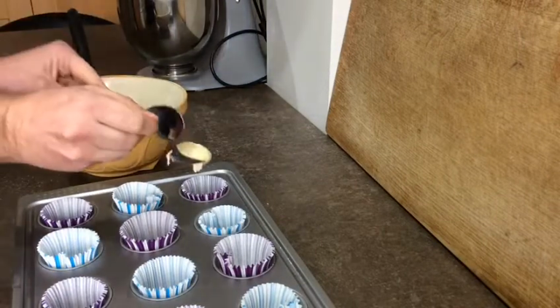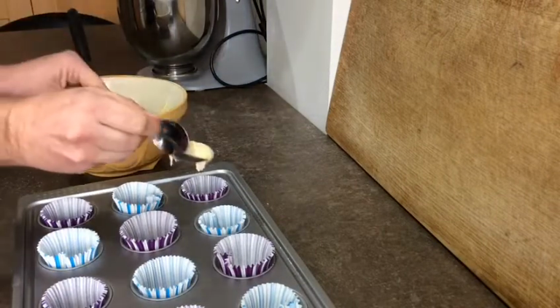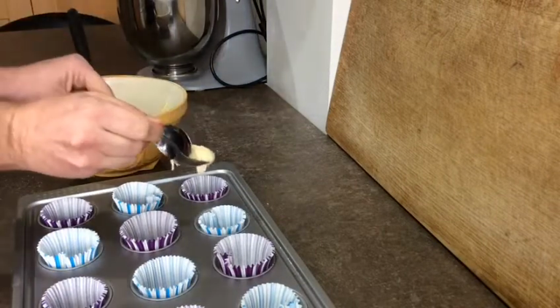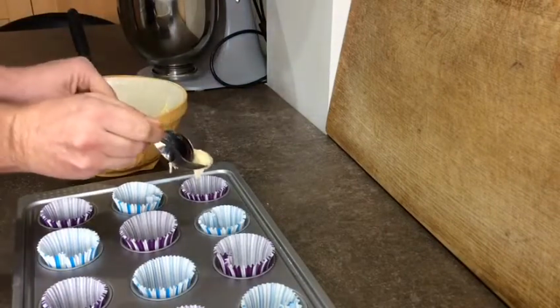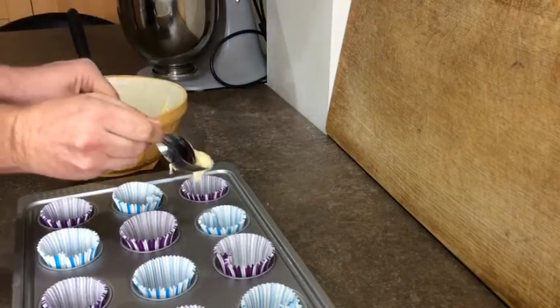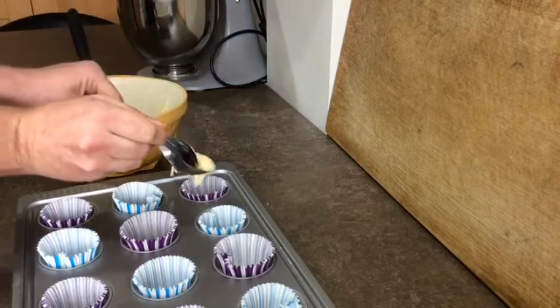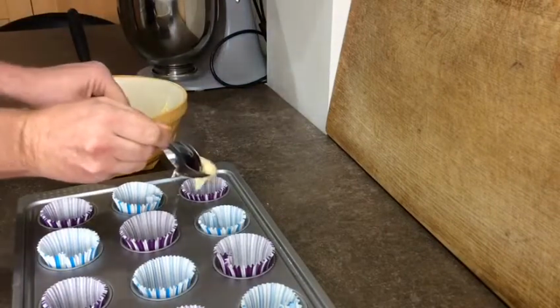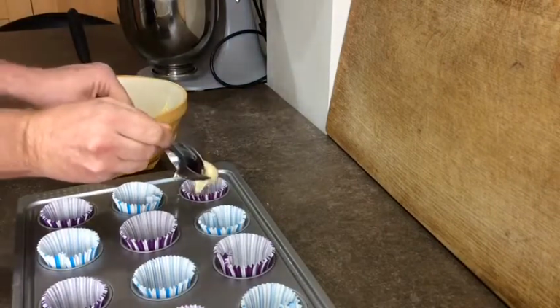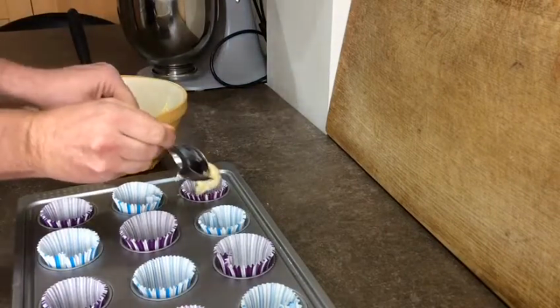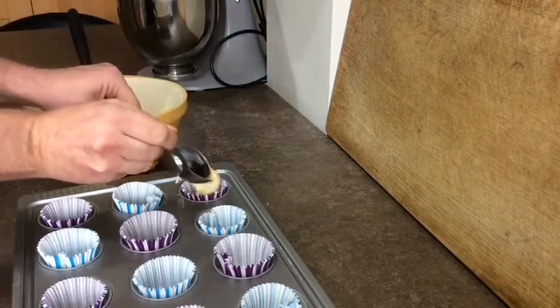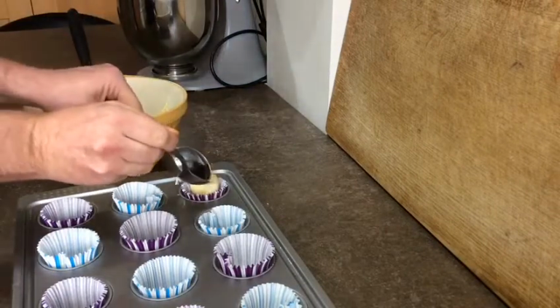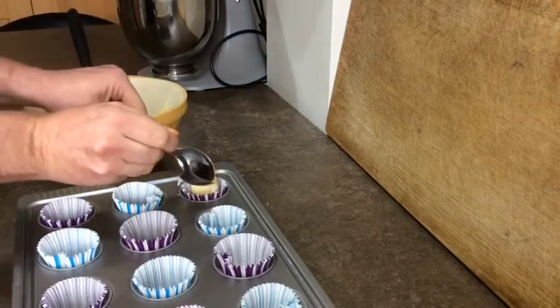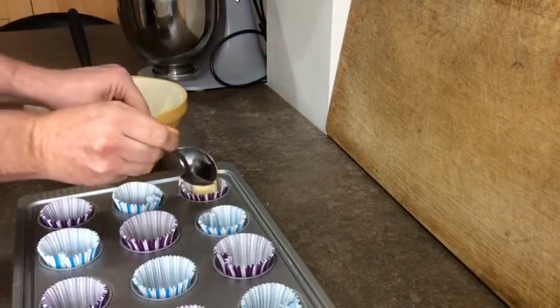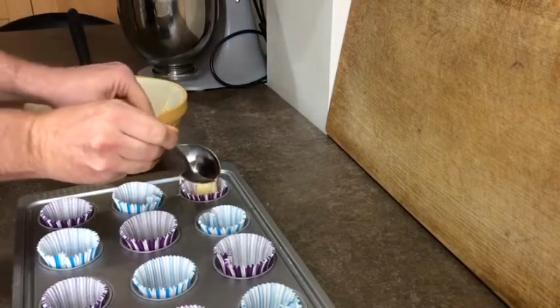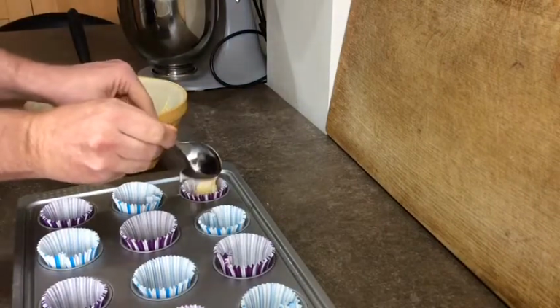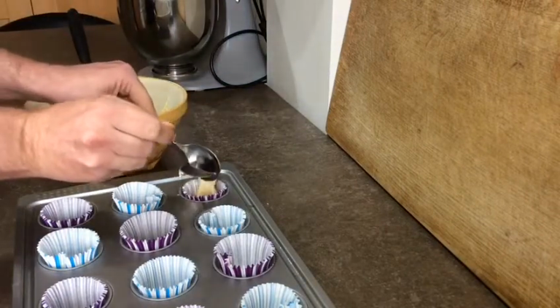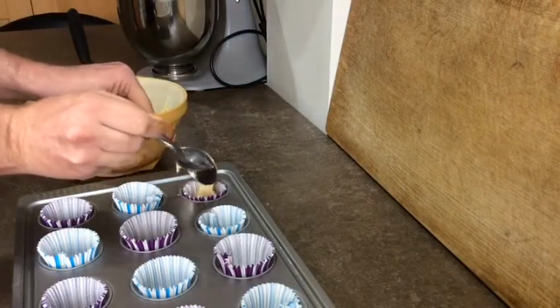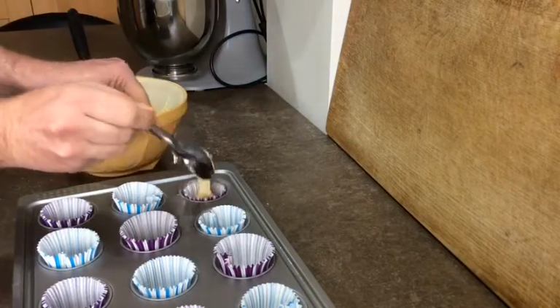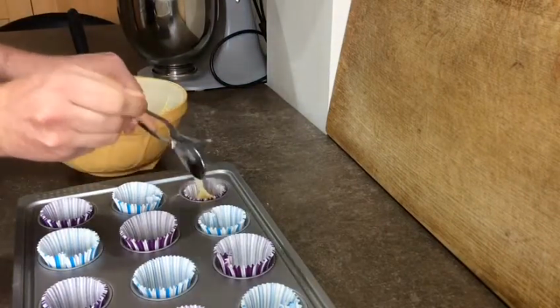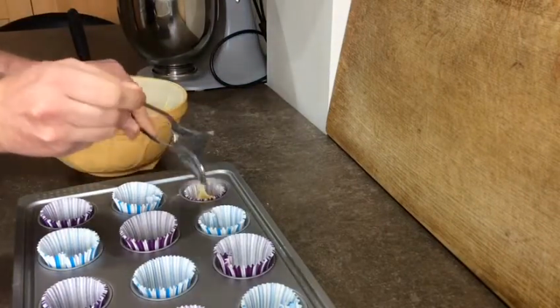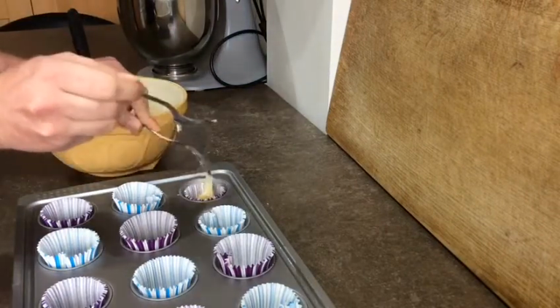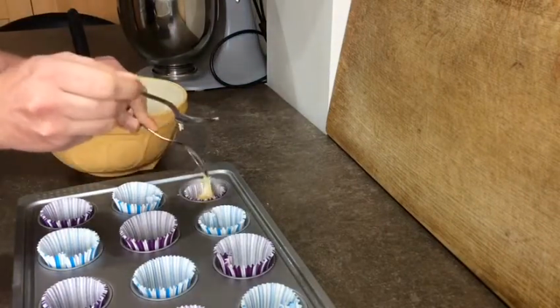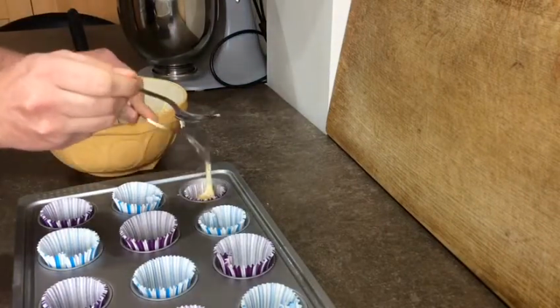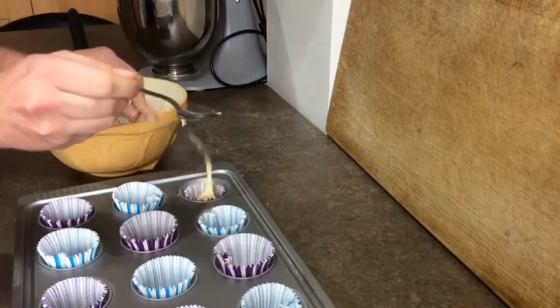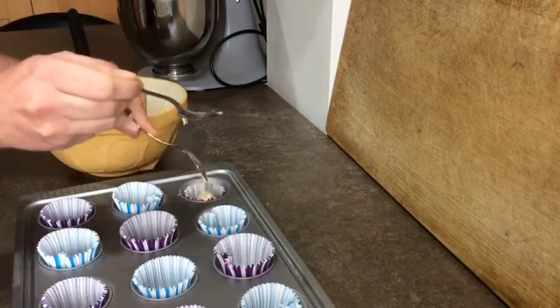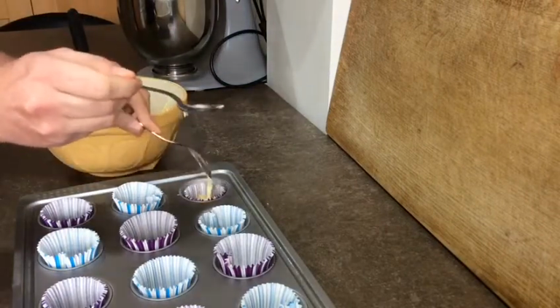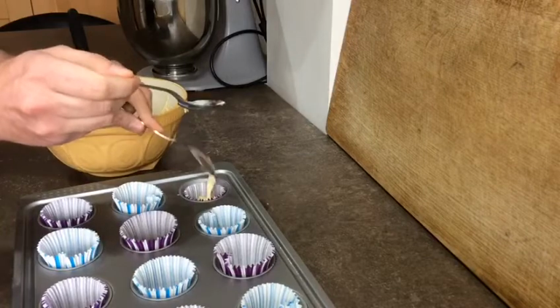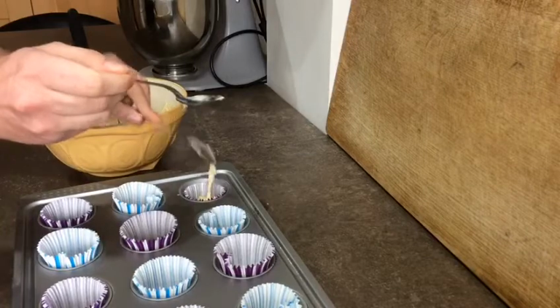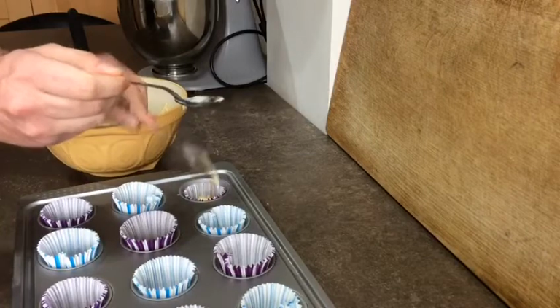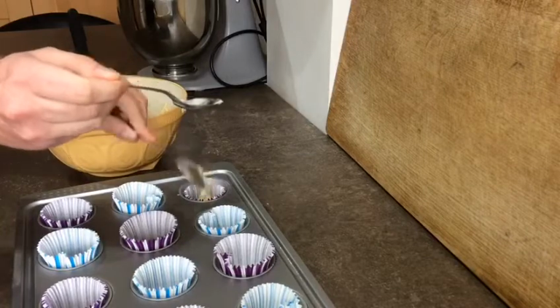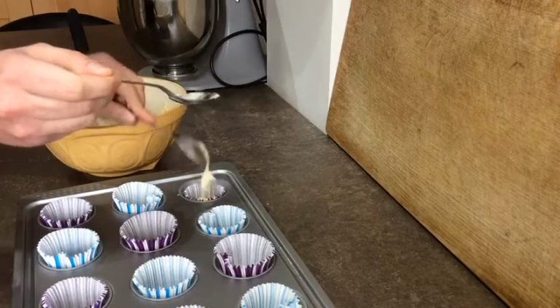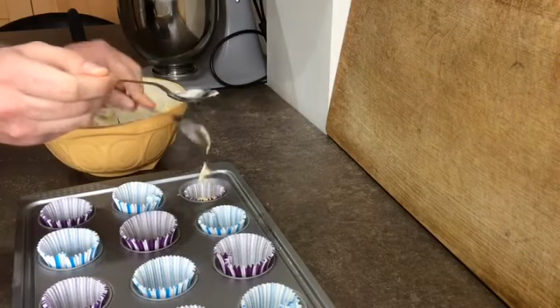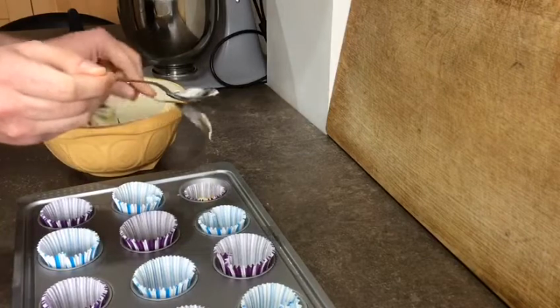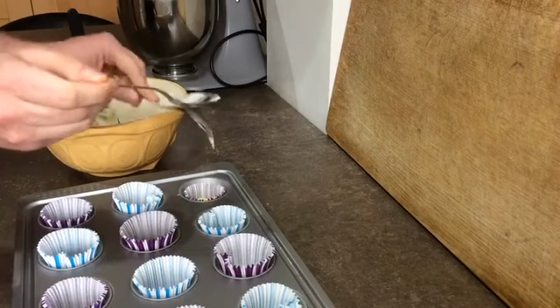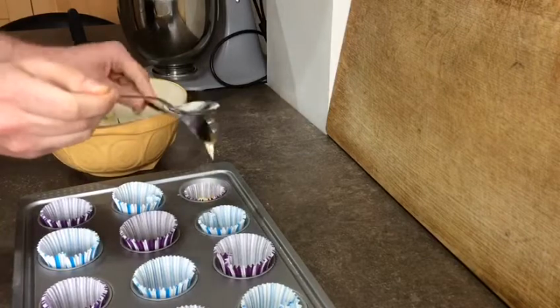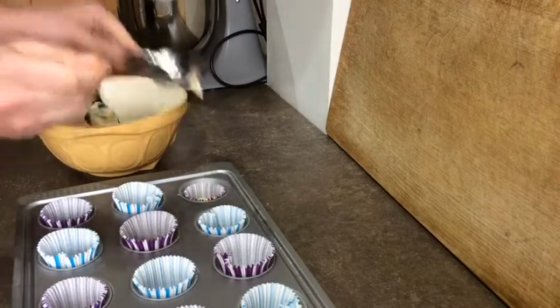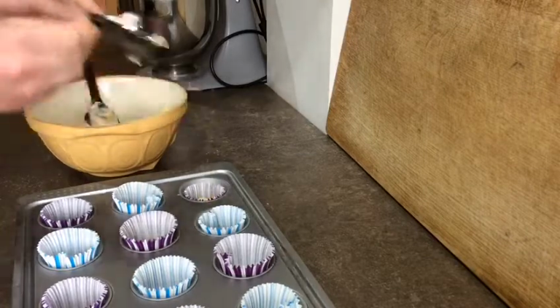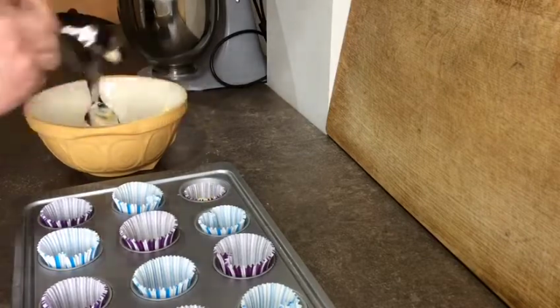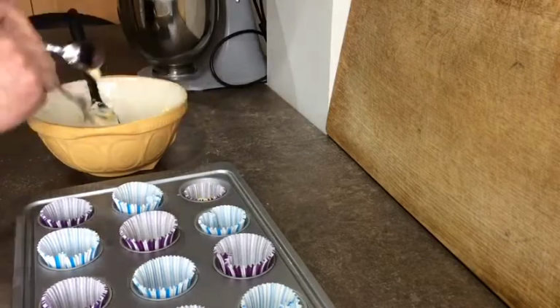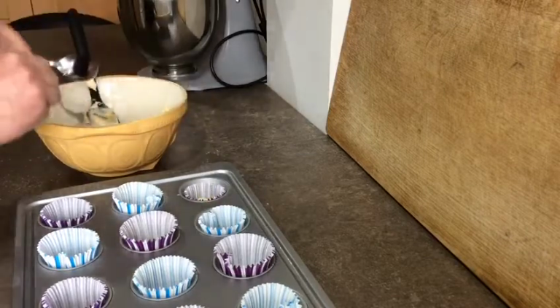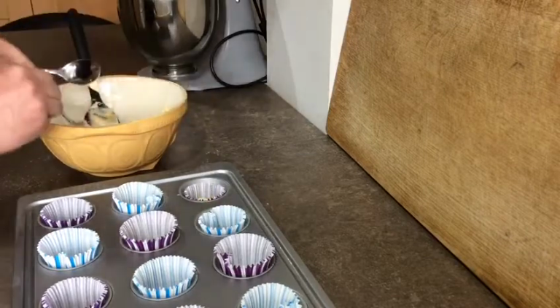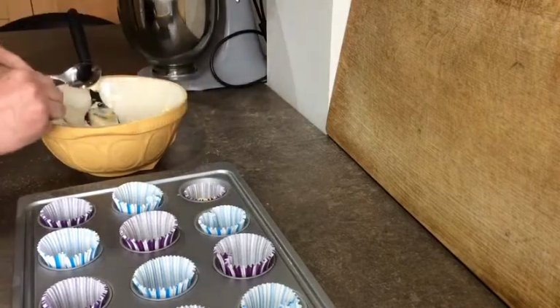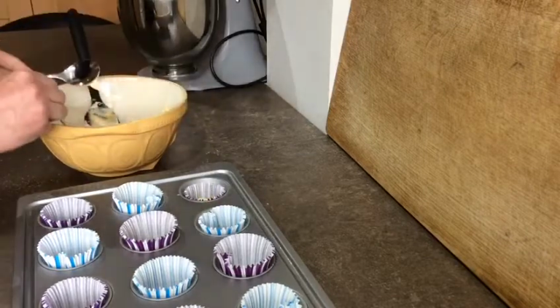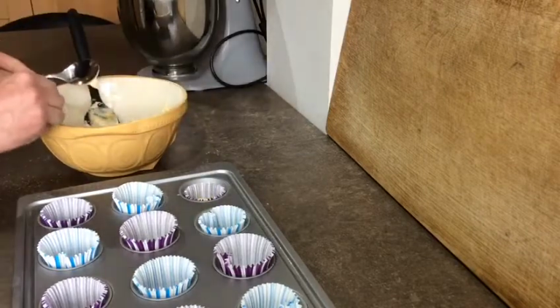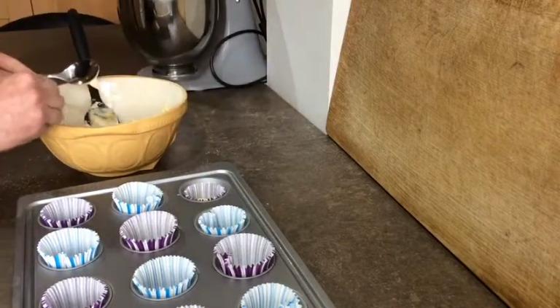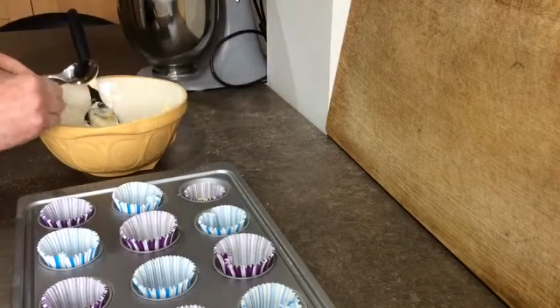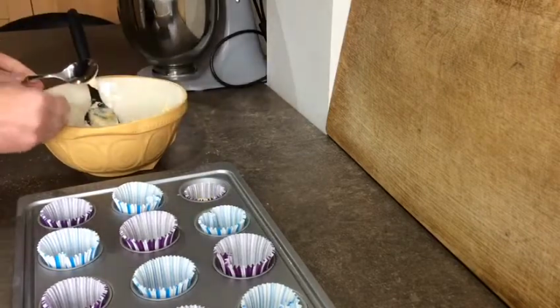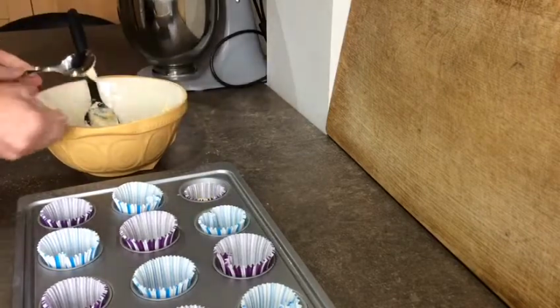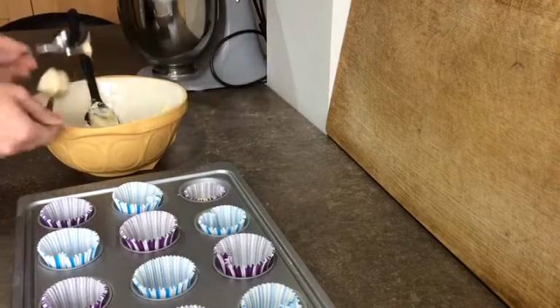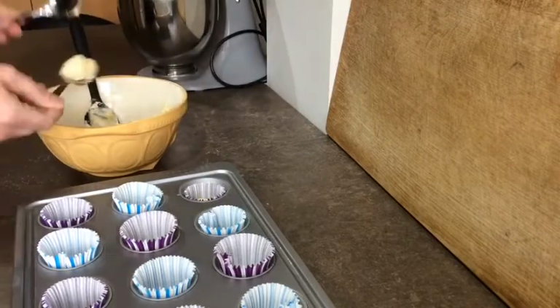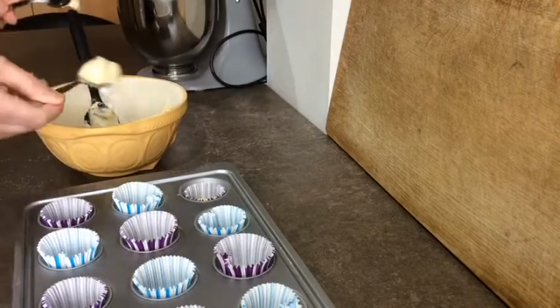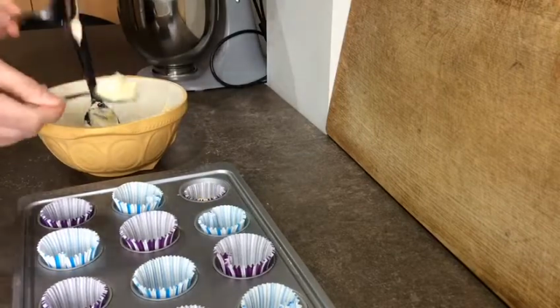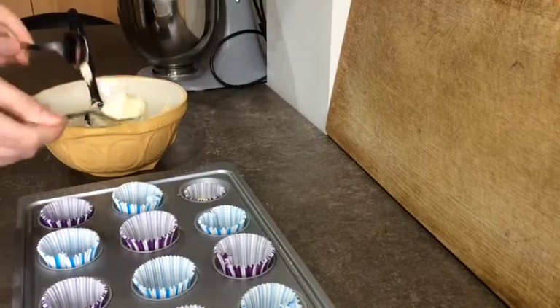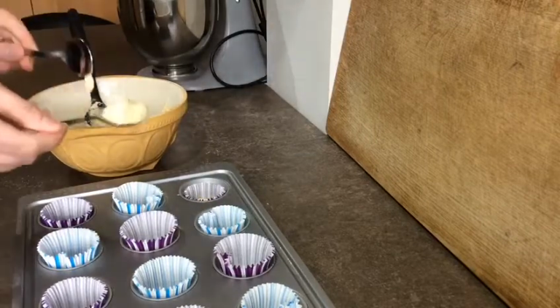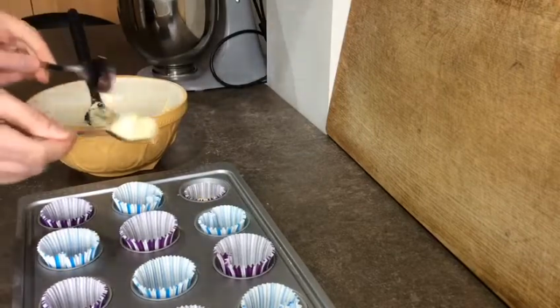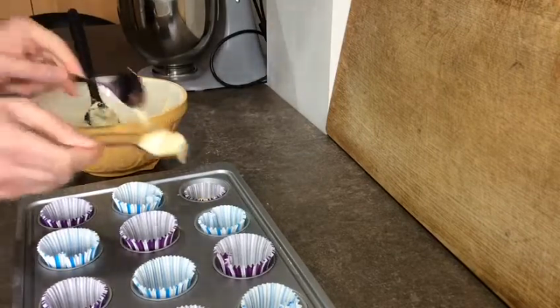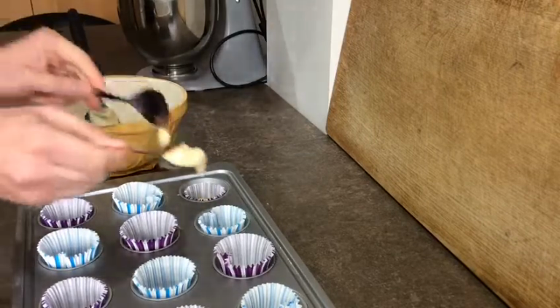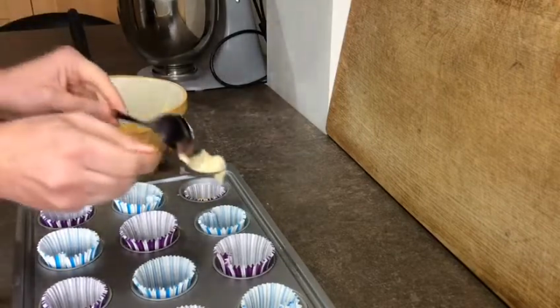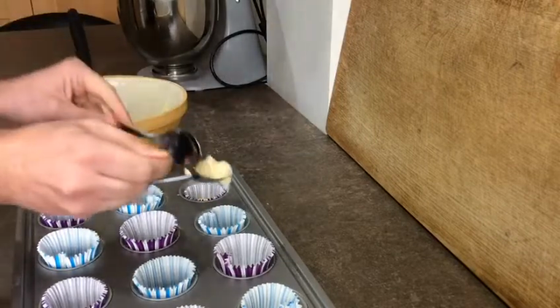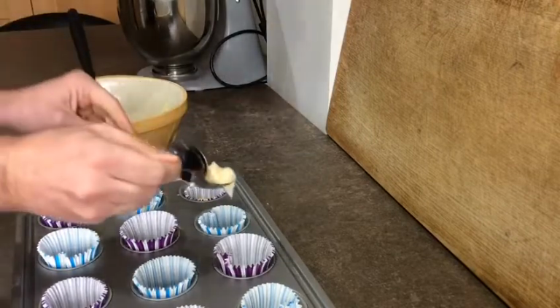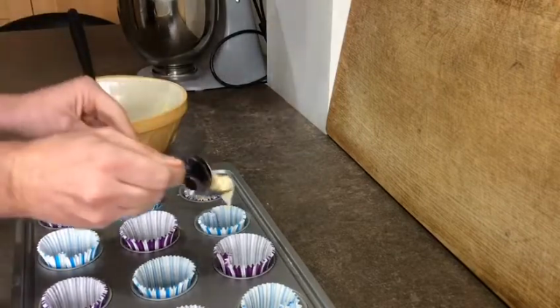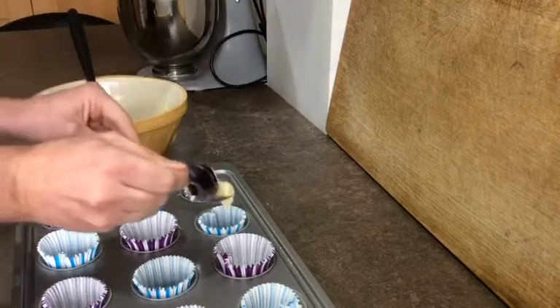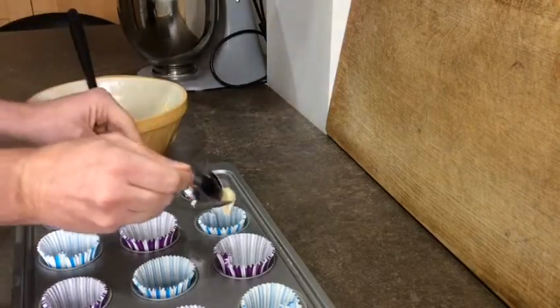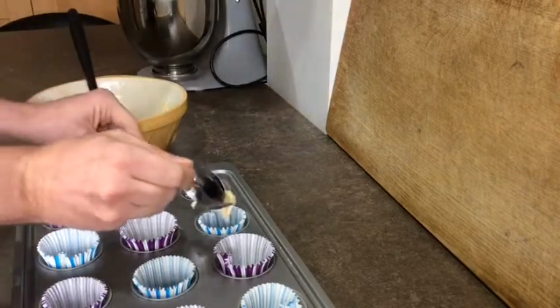Use 2 spoons to help you divide the mixture between the 12 cases. You may want a grown up to come and help you at this point.